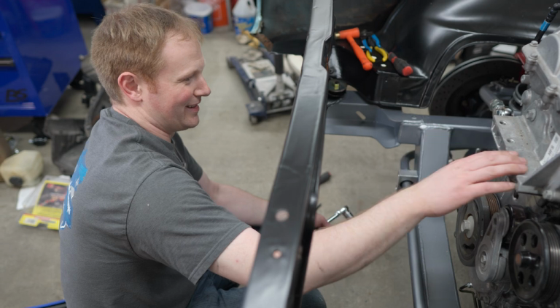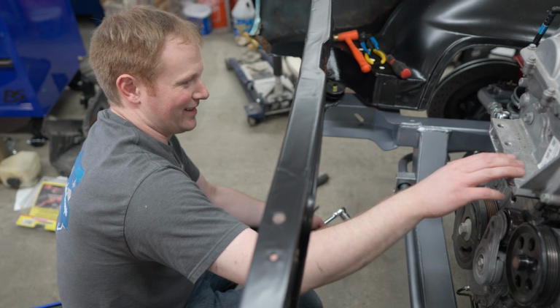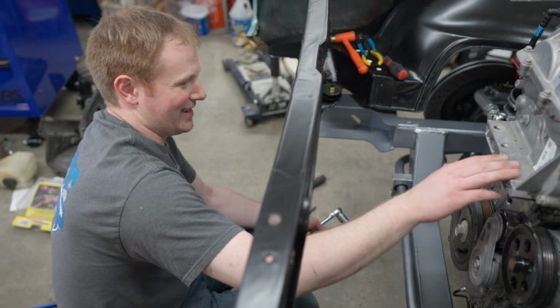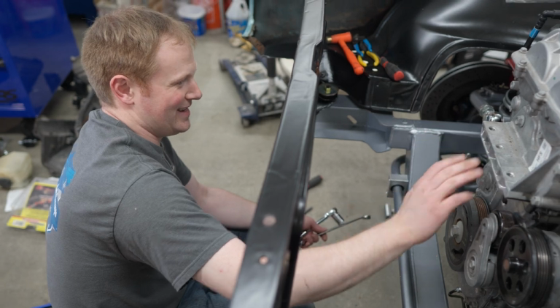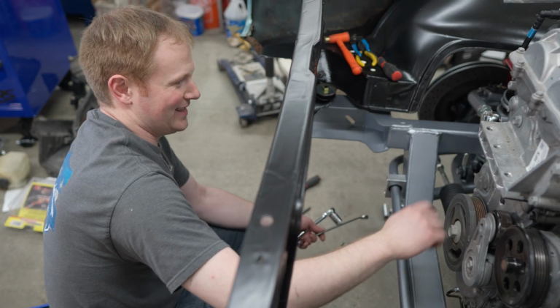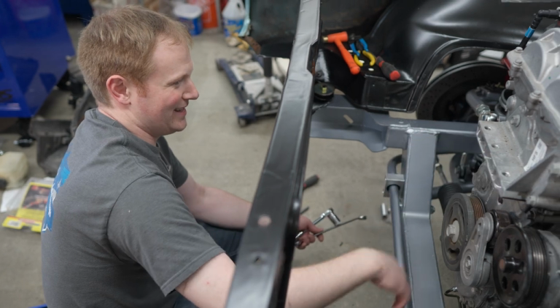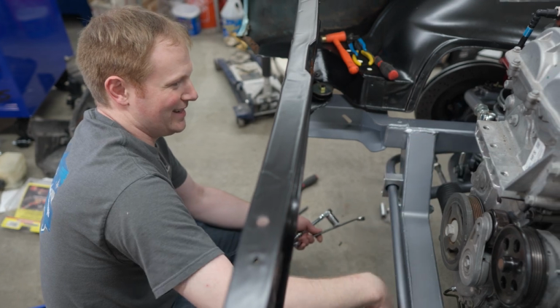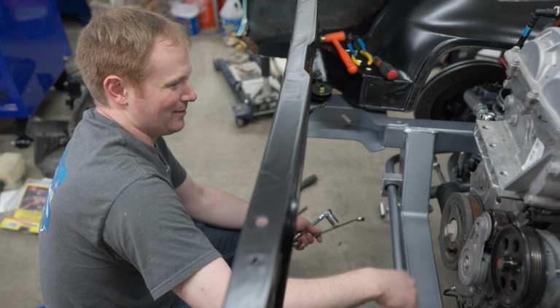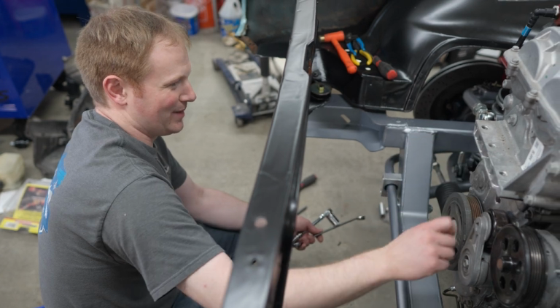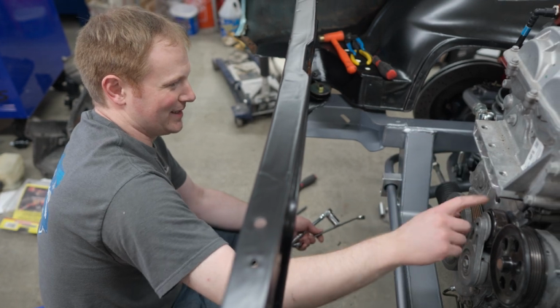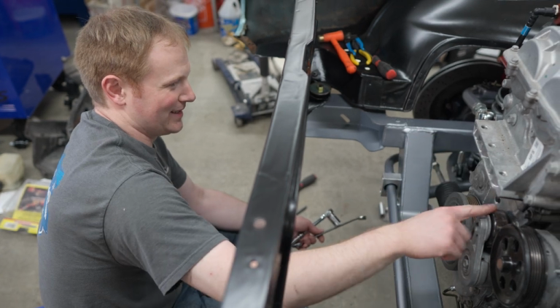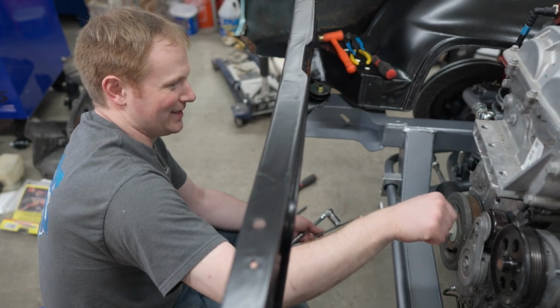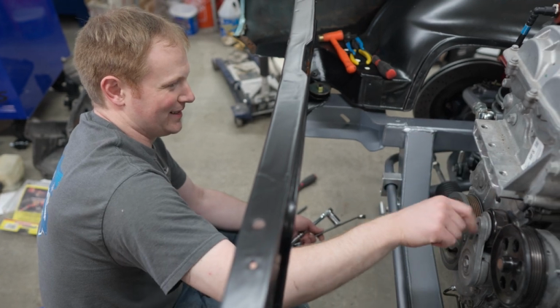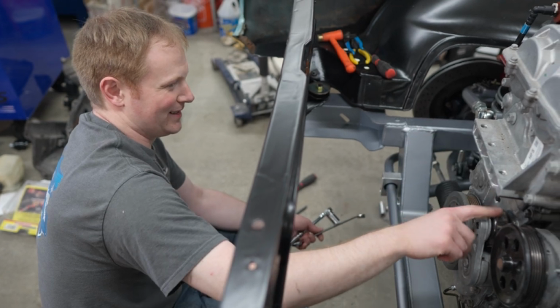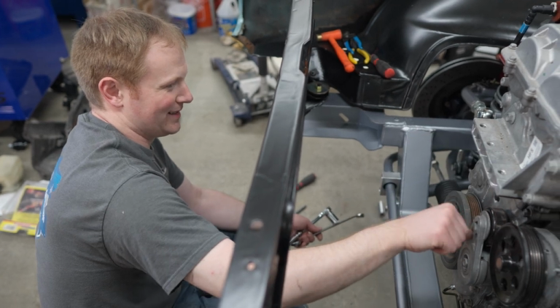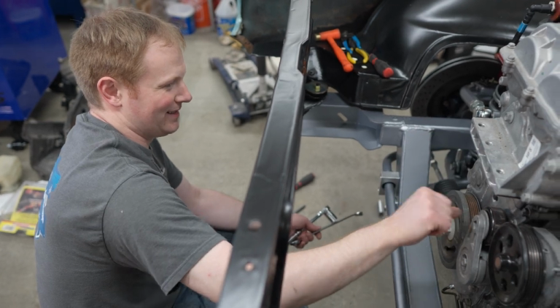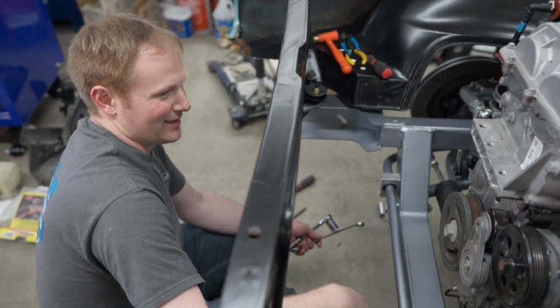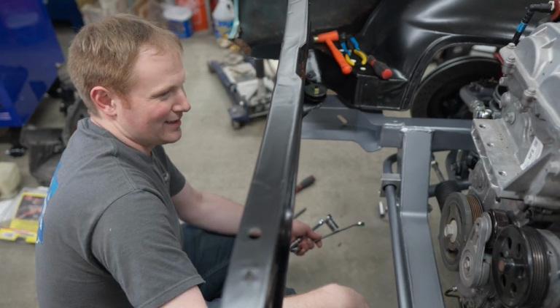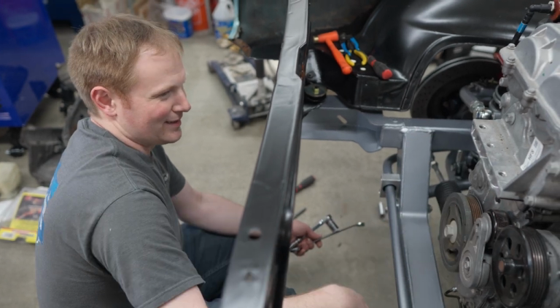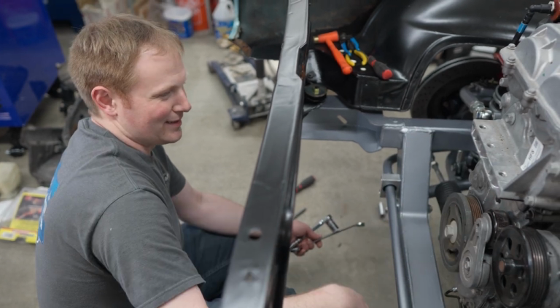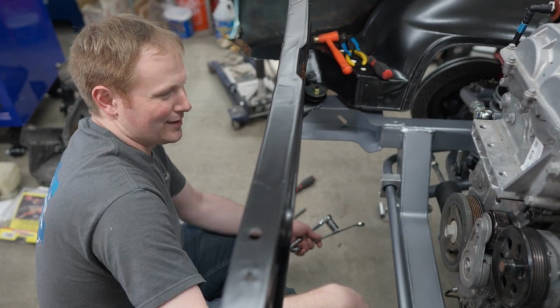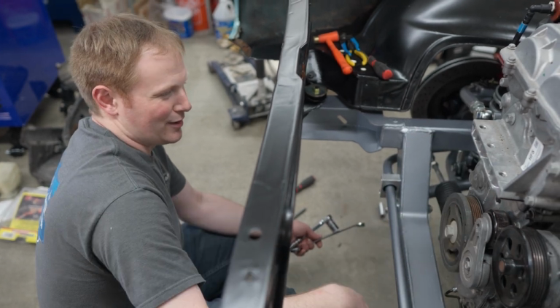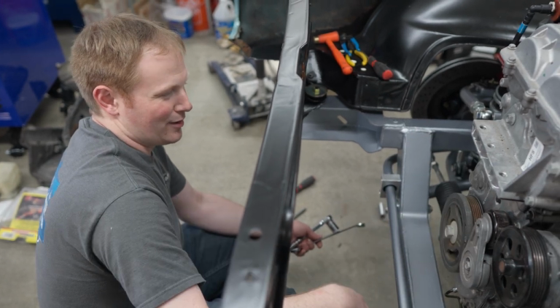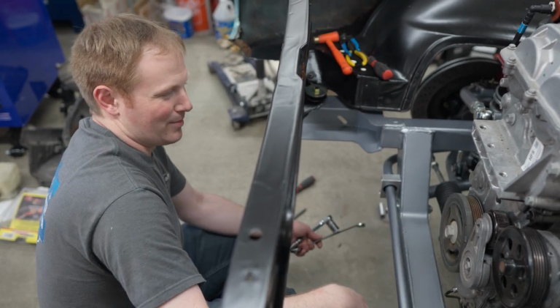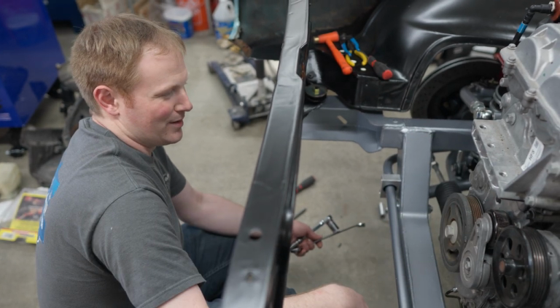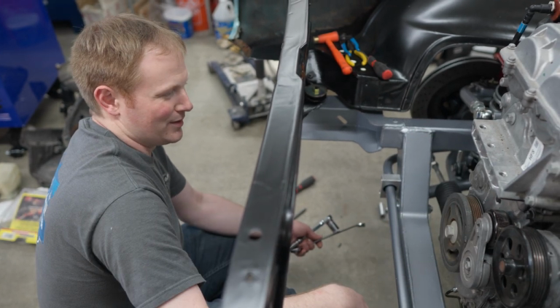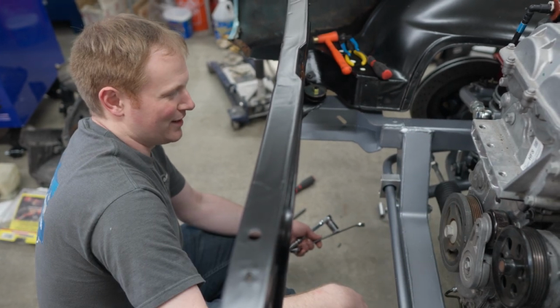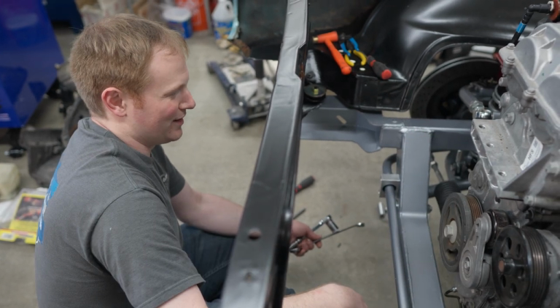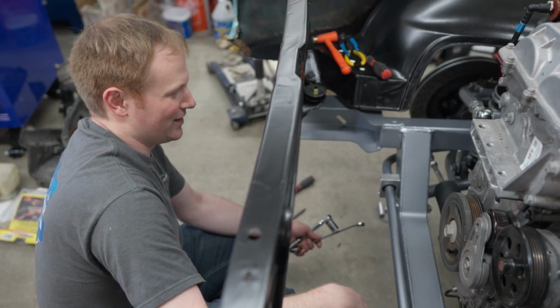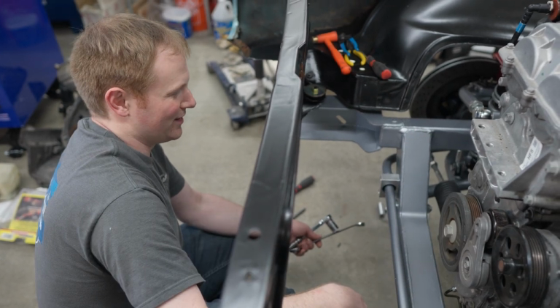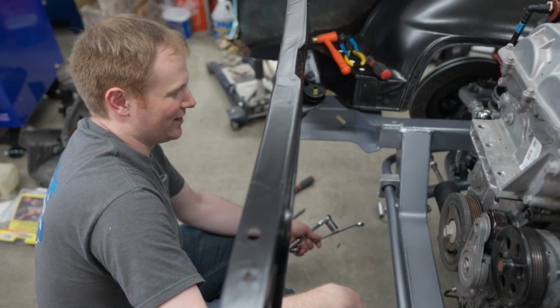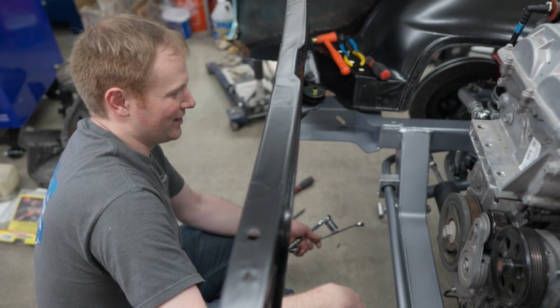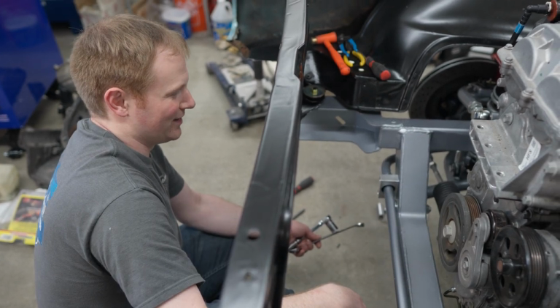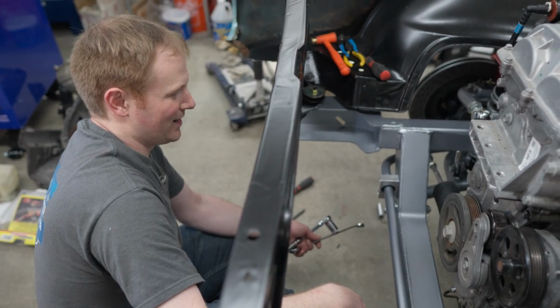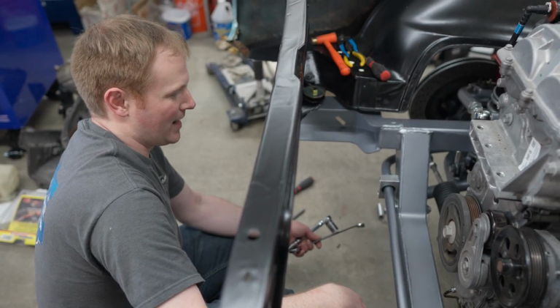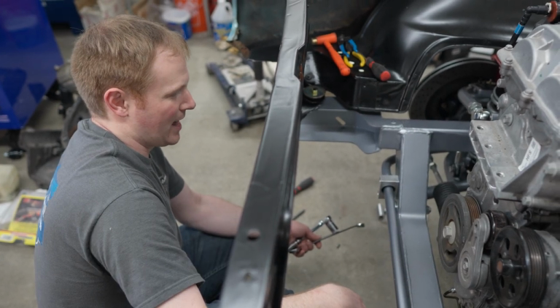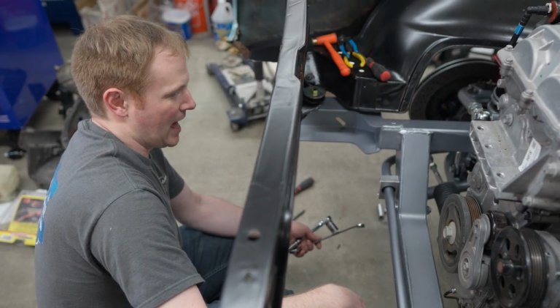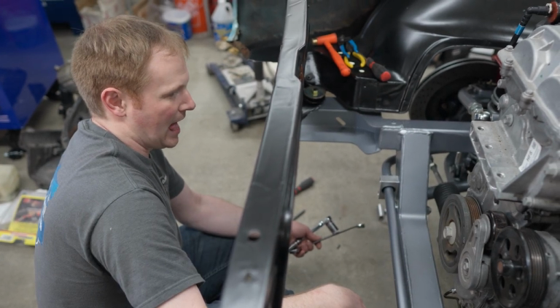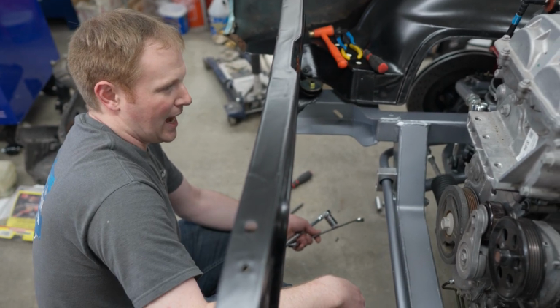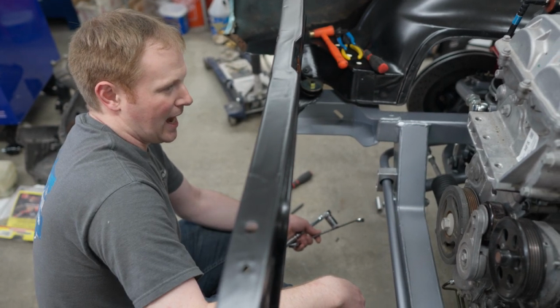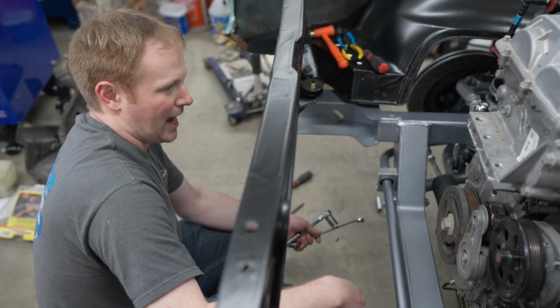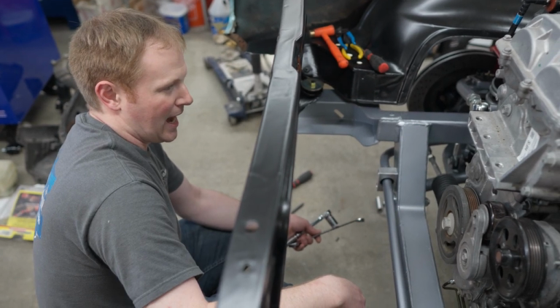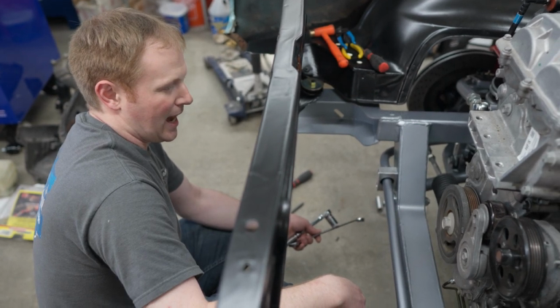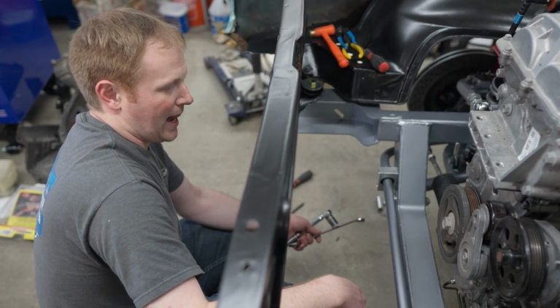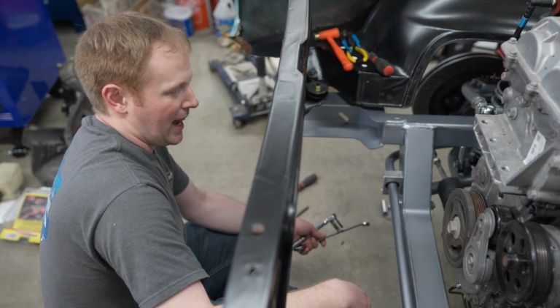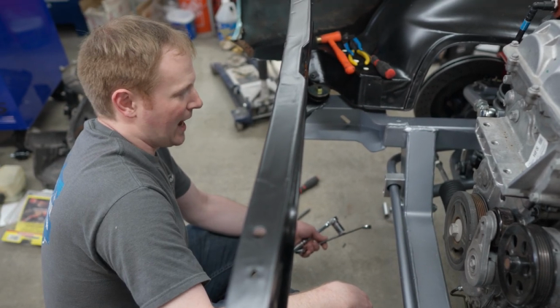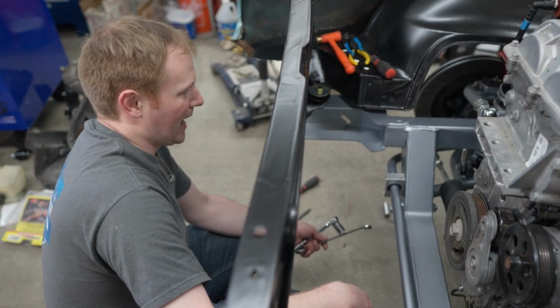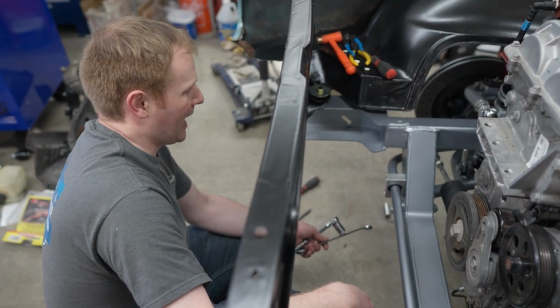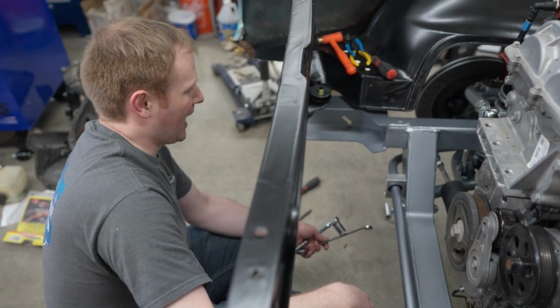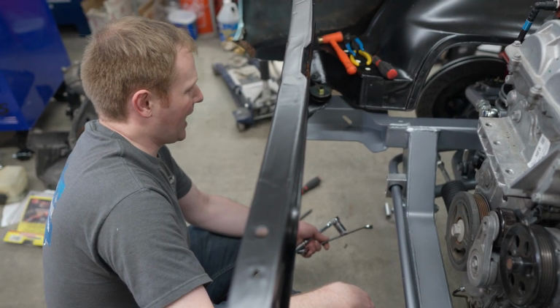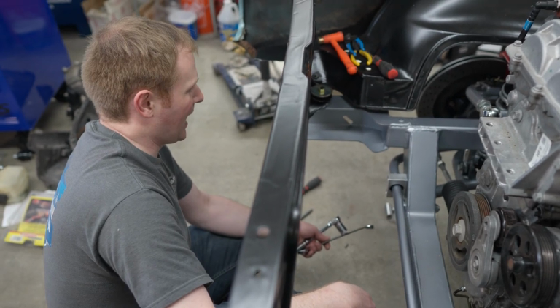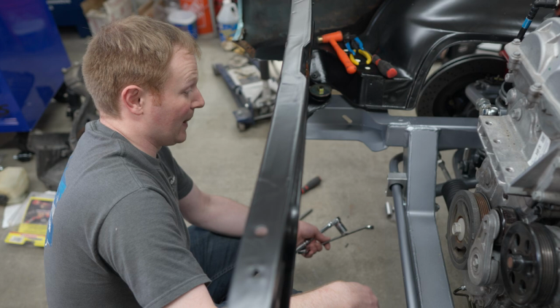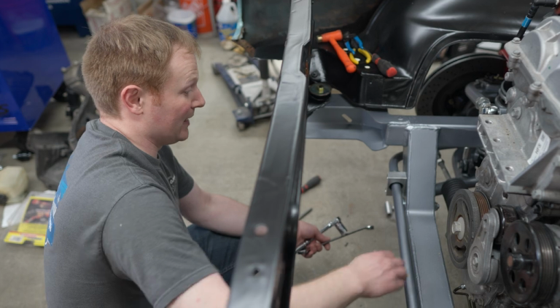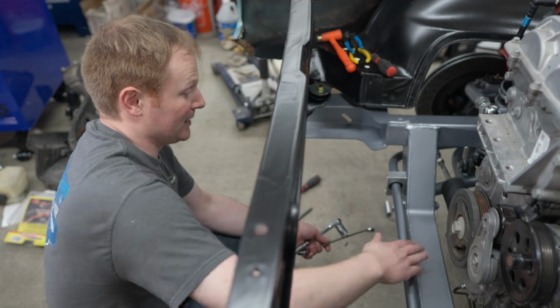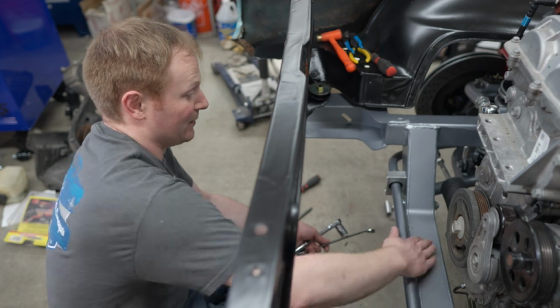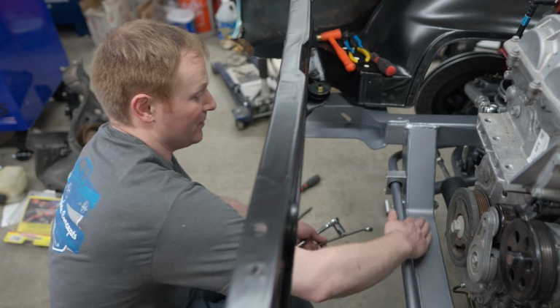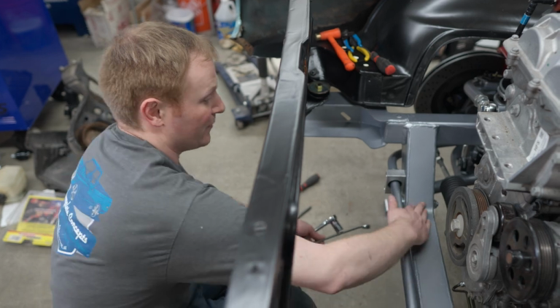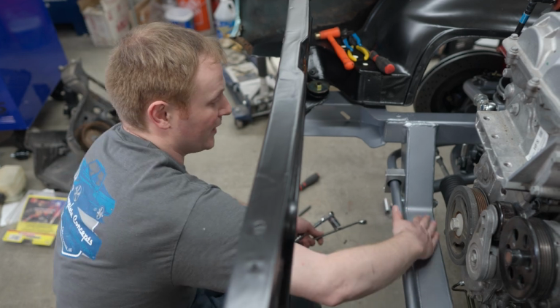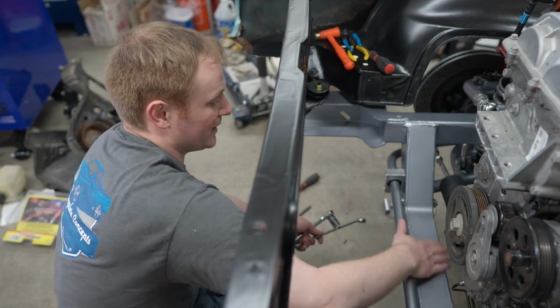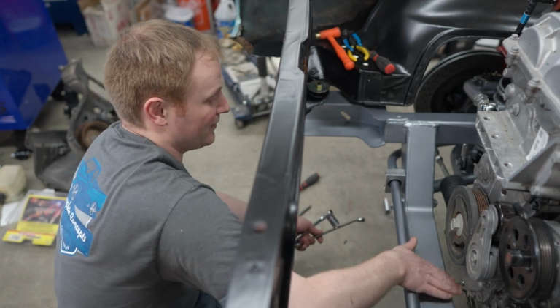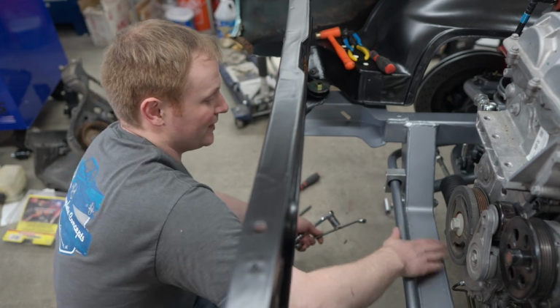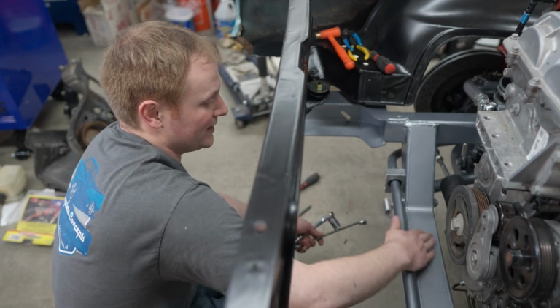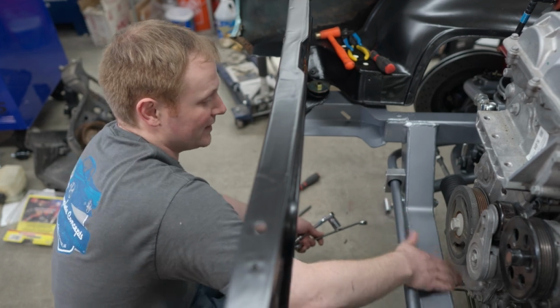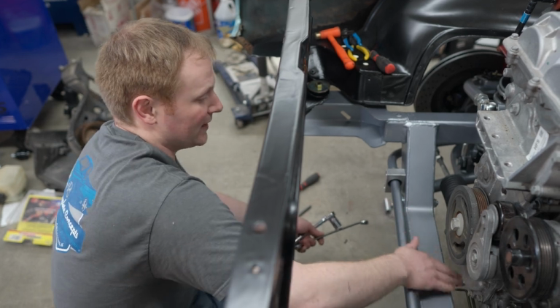There's room for an electric AC compressor, turbocharger, tubing, ductwork. Lots of room for activities here.